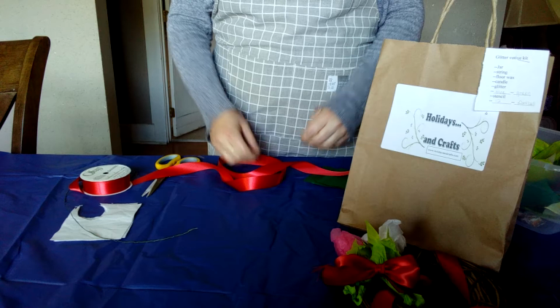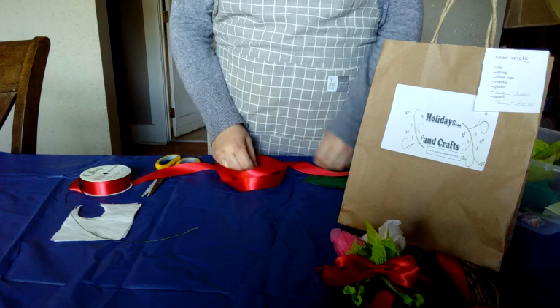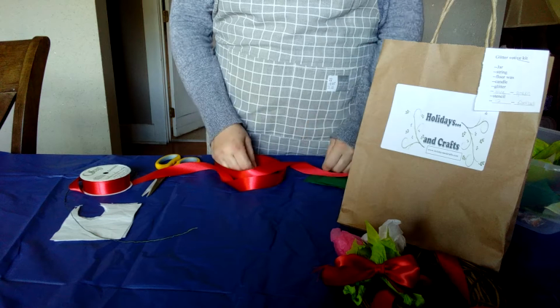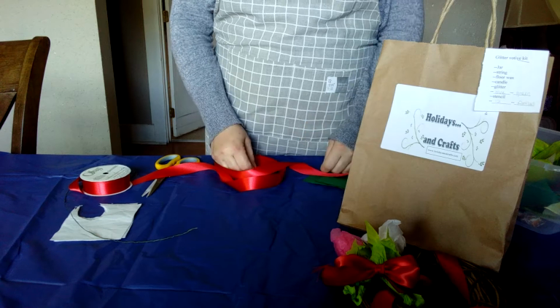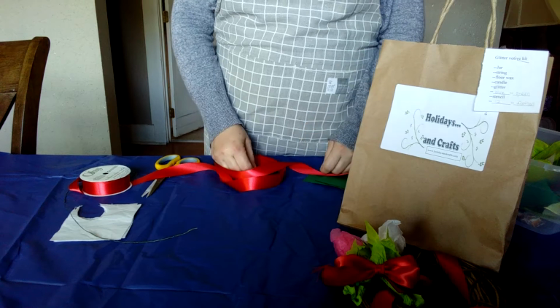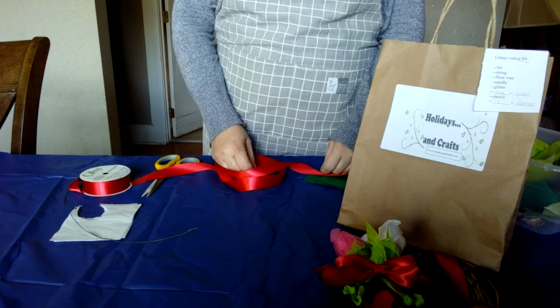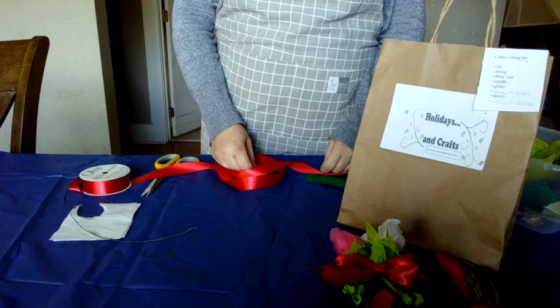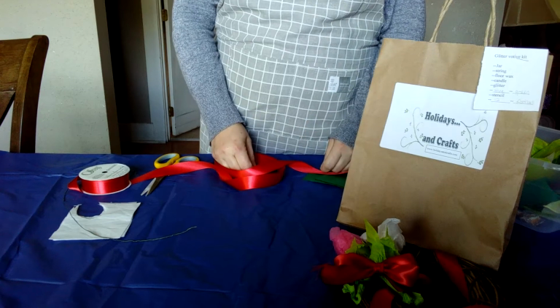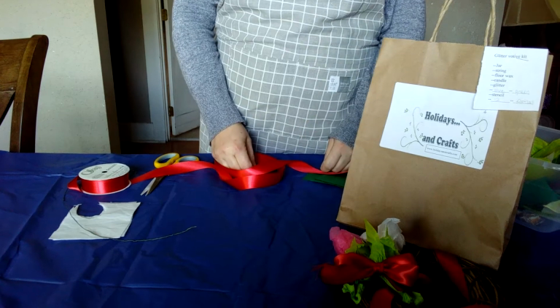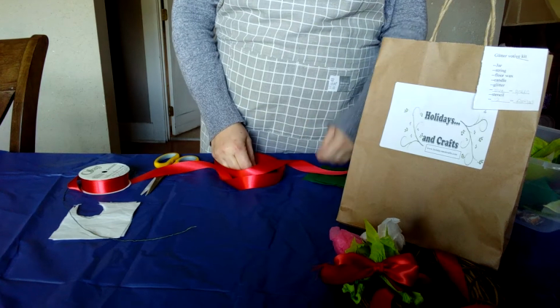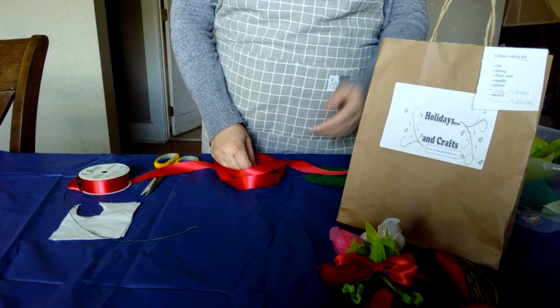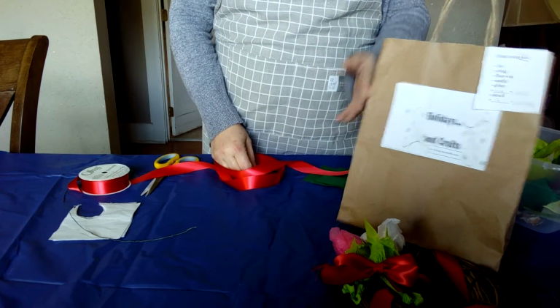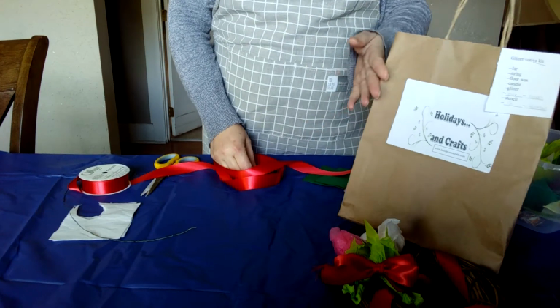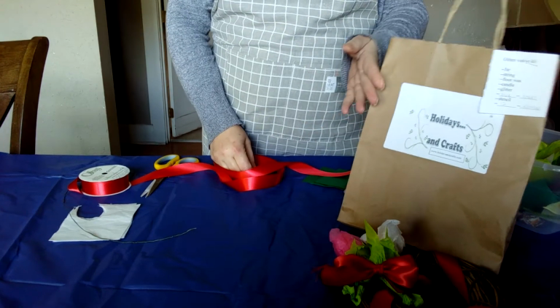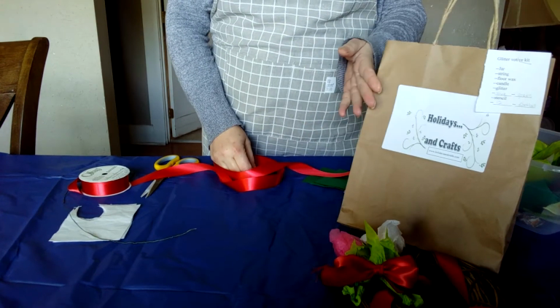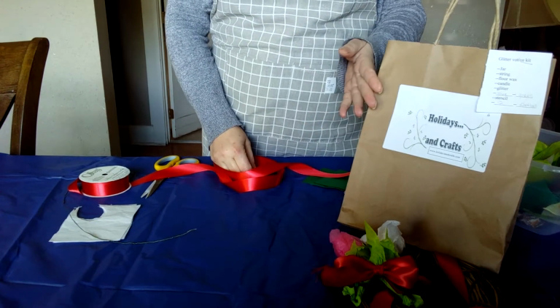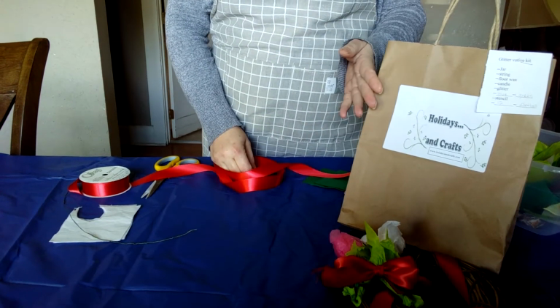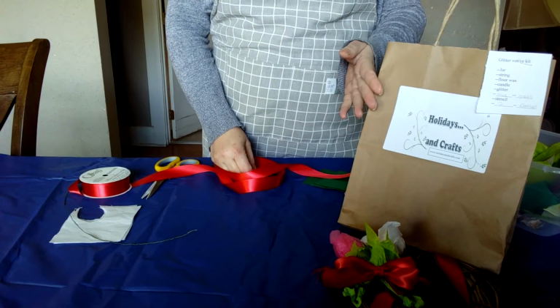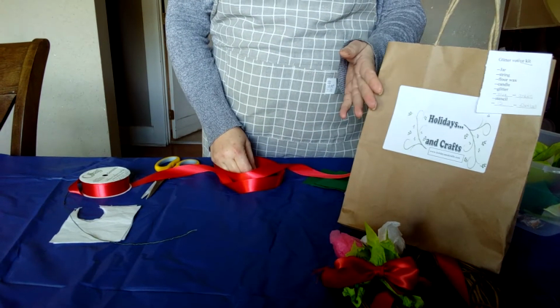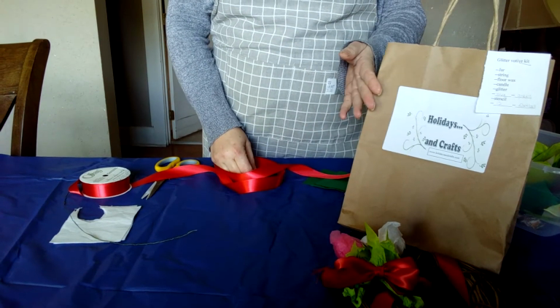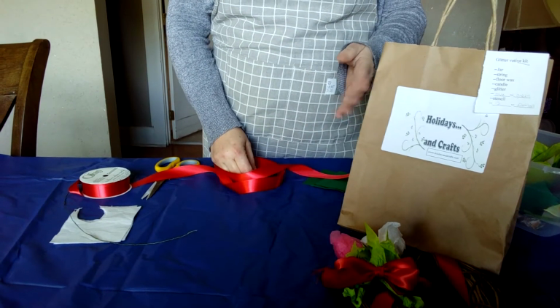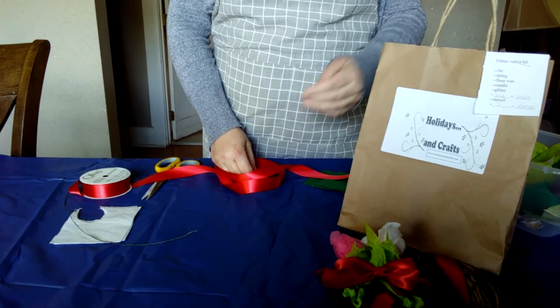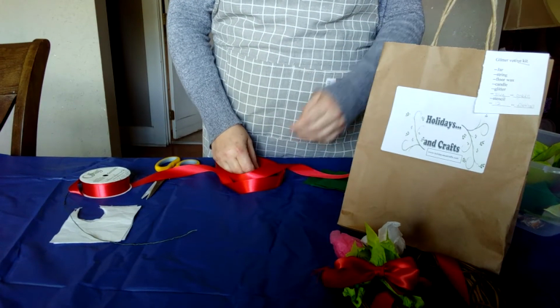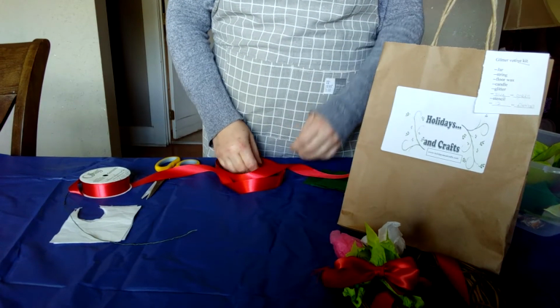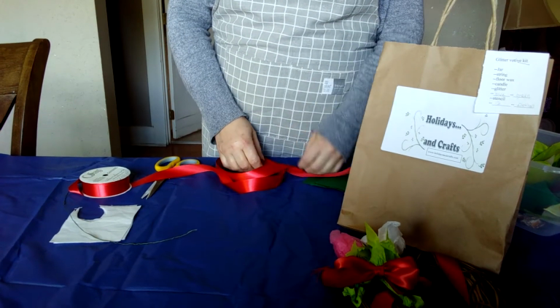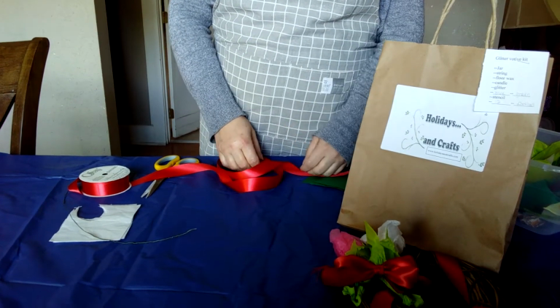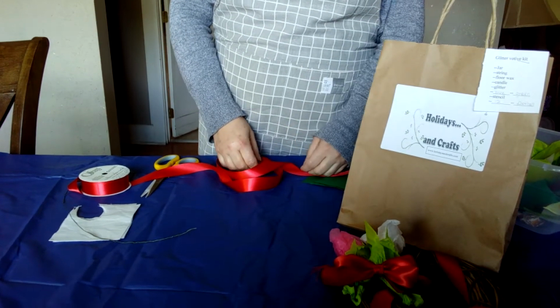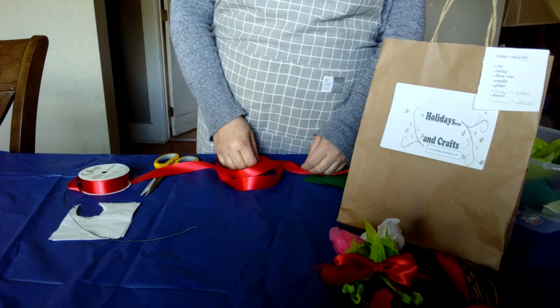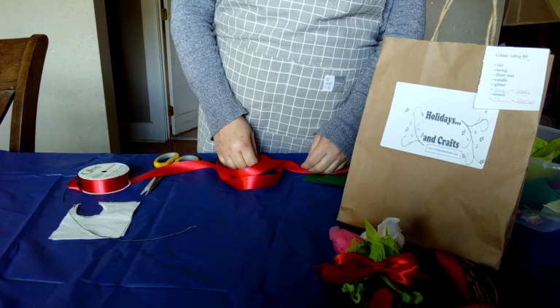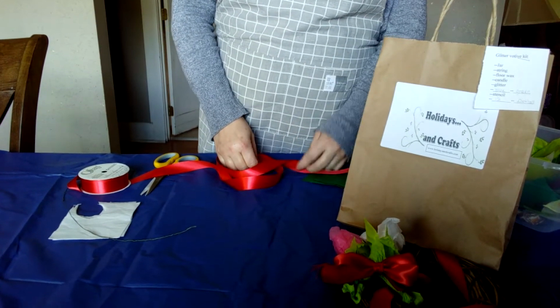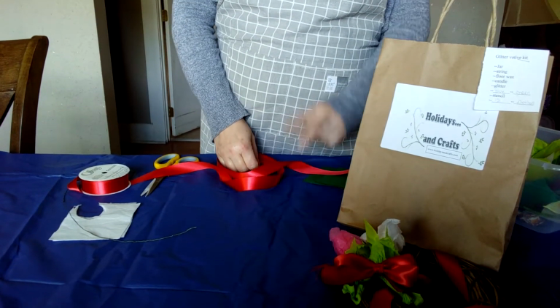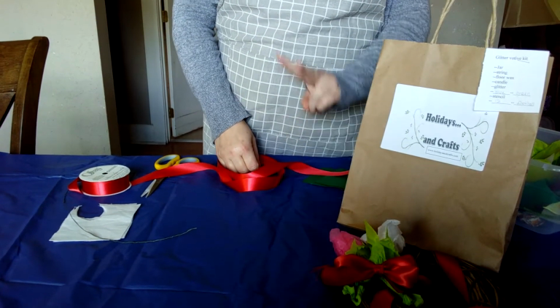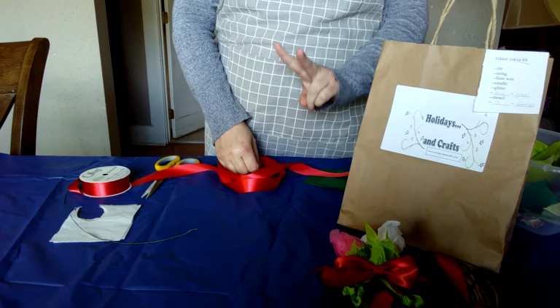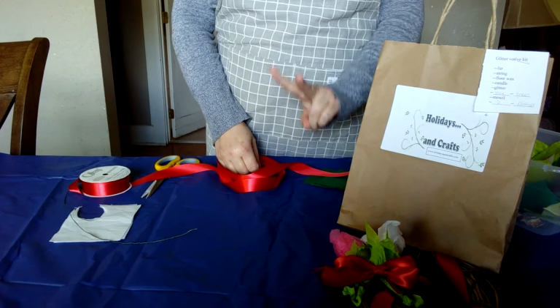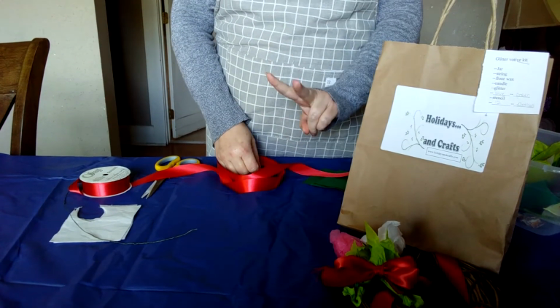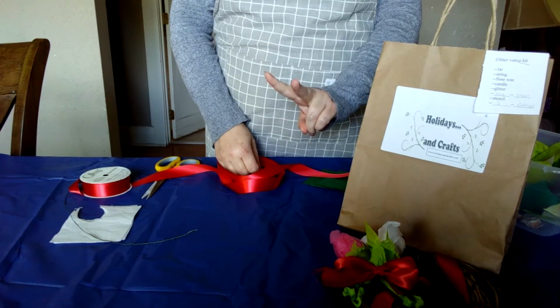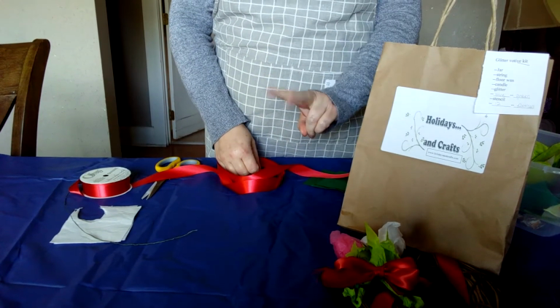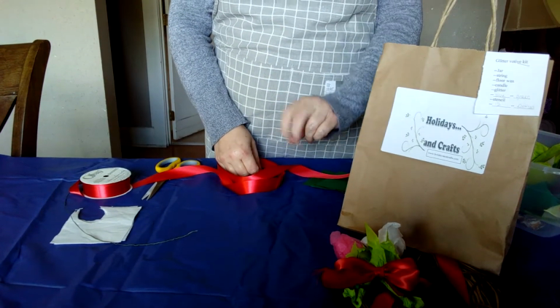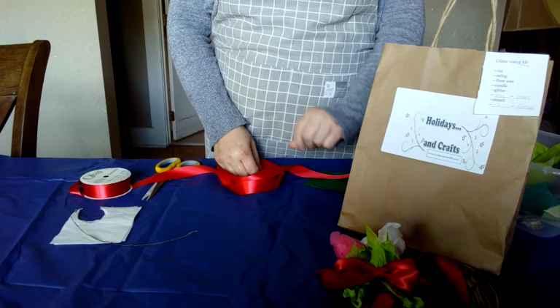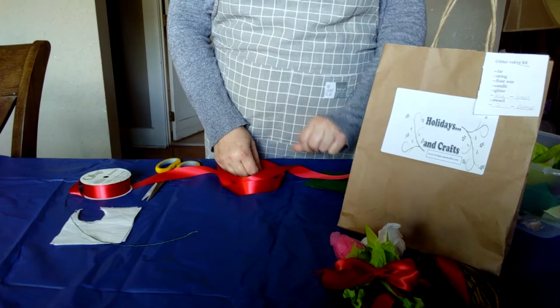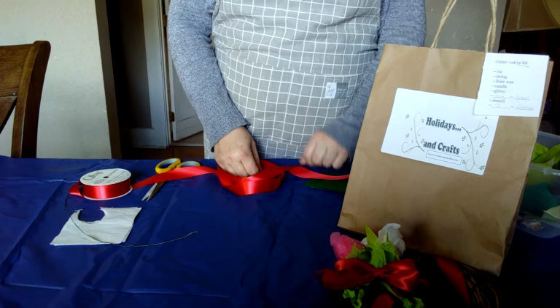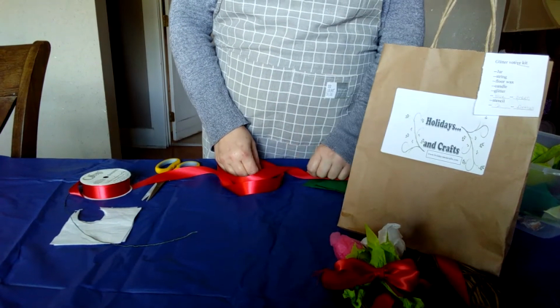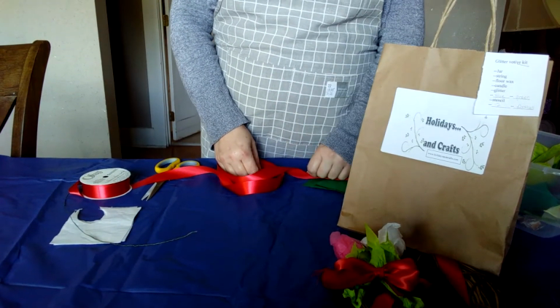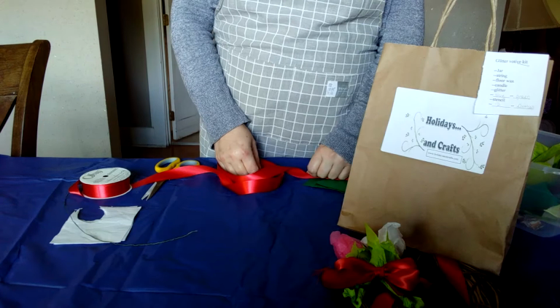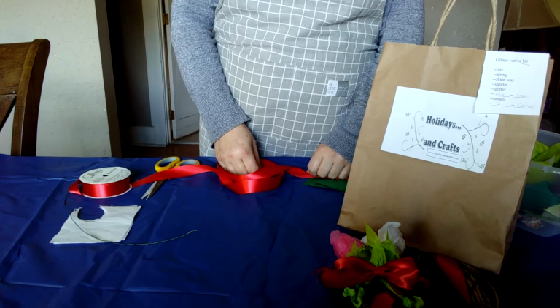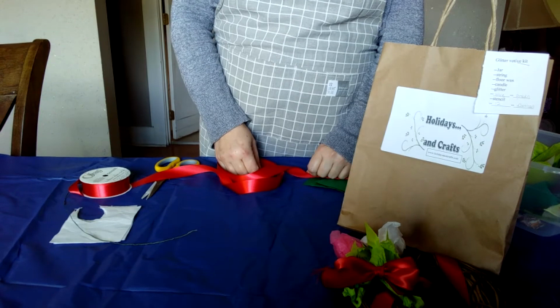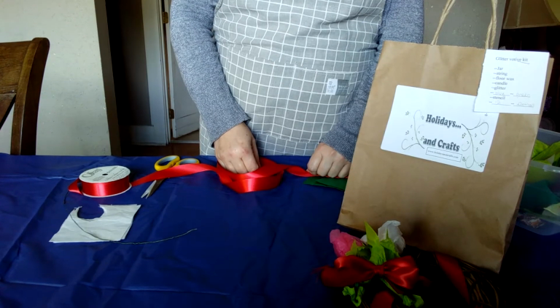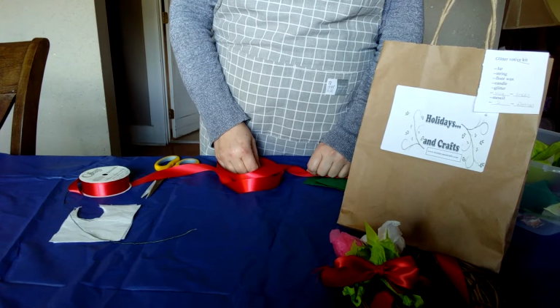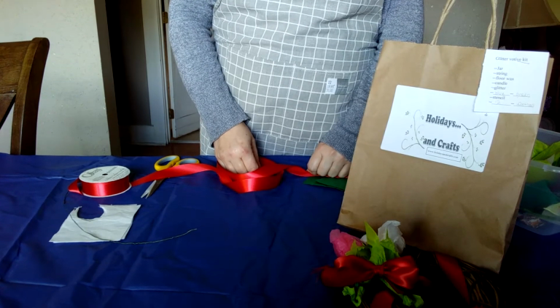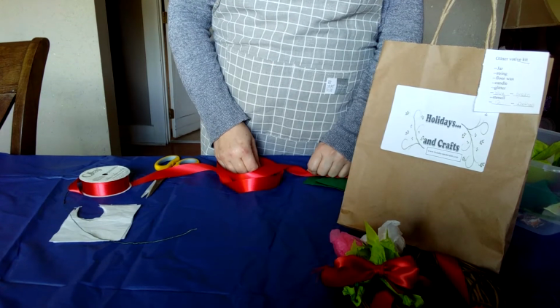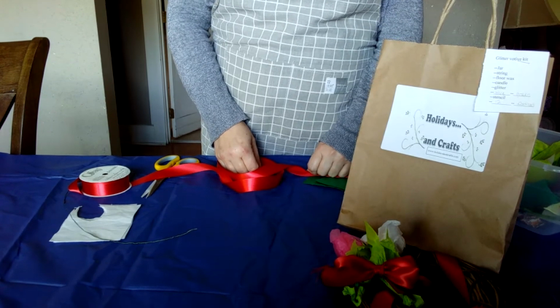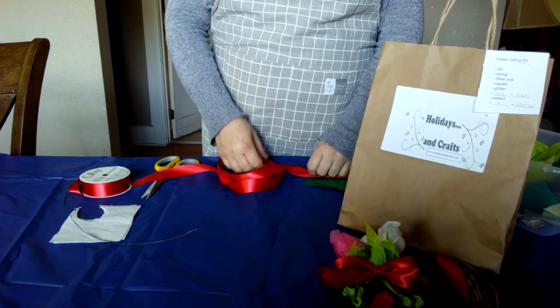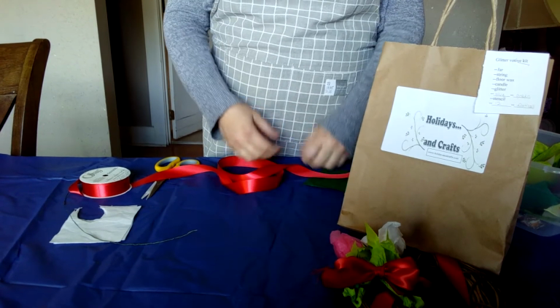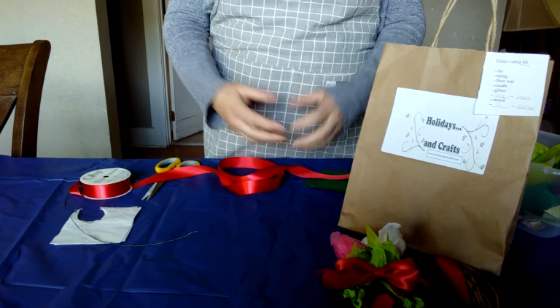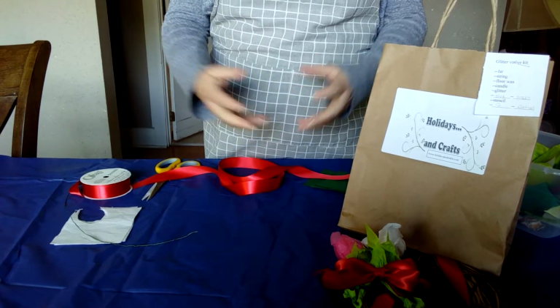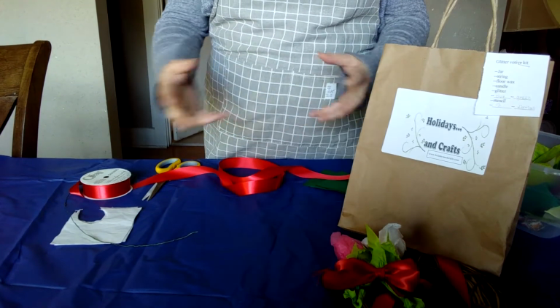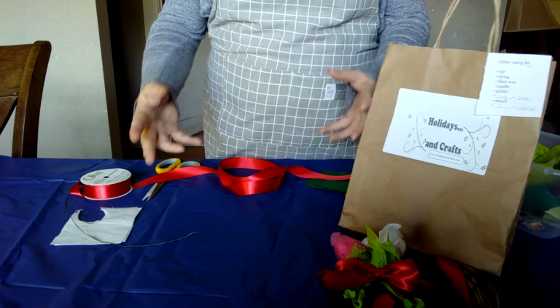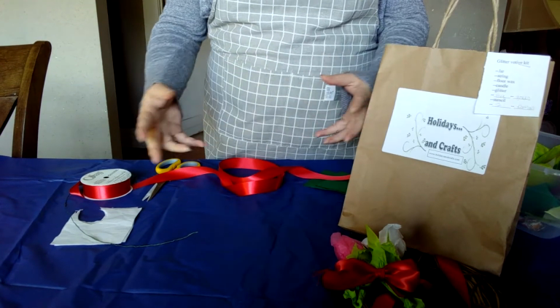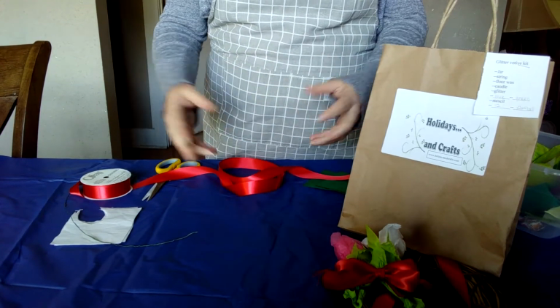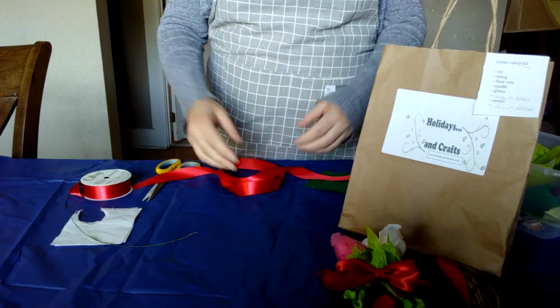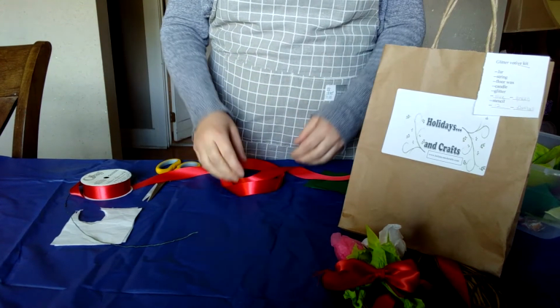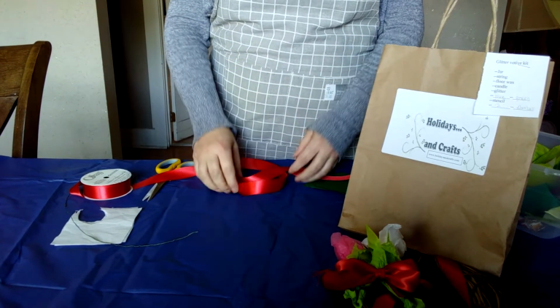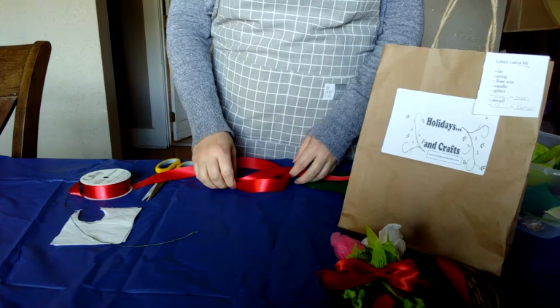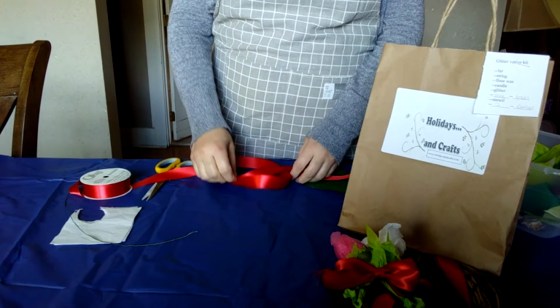Hi, it's Jackie. I'm with Holidays and Craft, and I'm going to show you two different types of bows that you can use on many crafts.